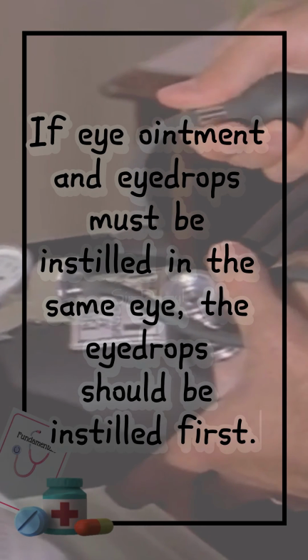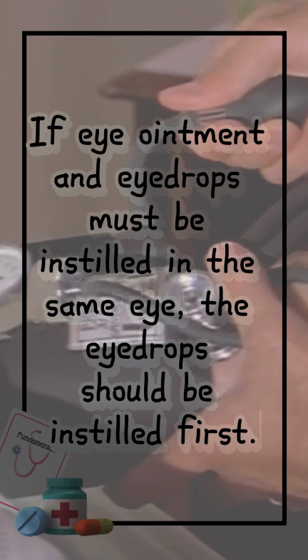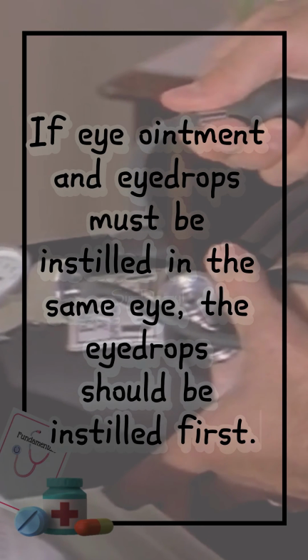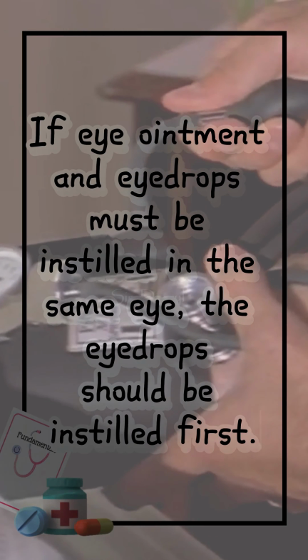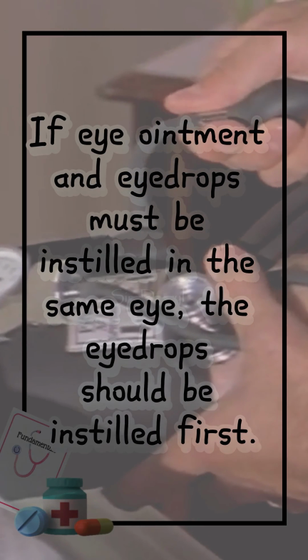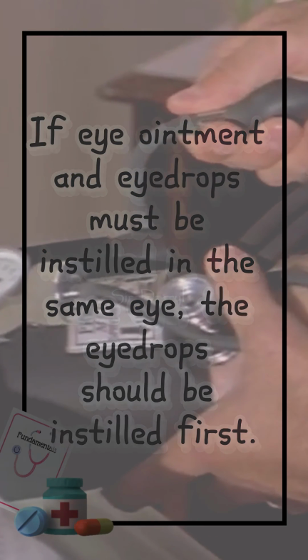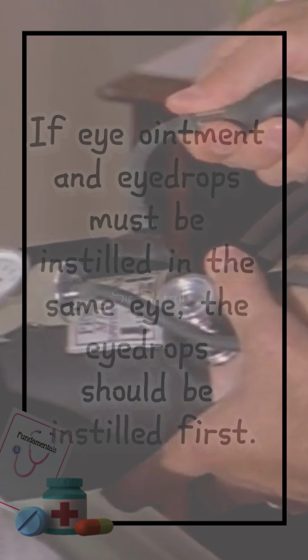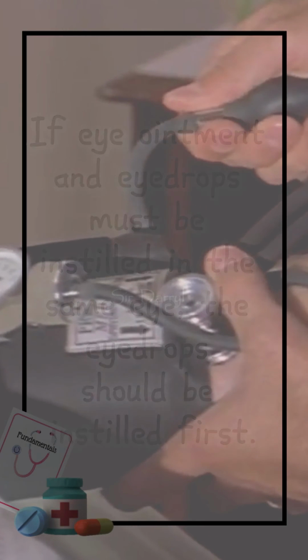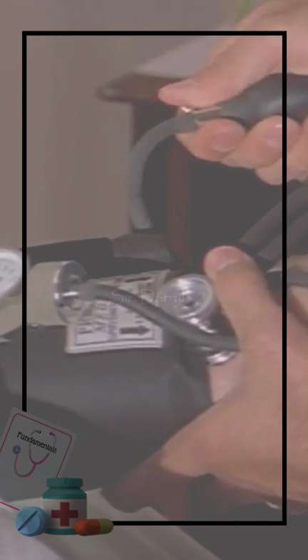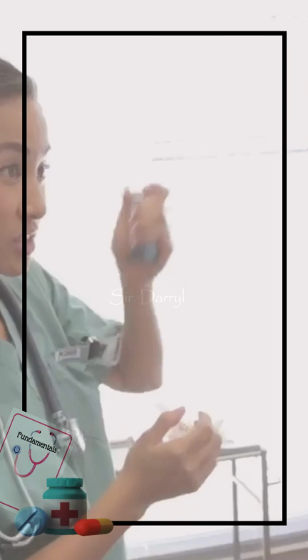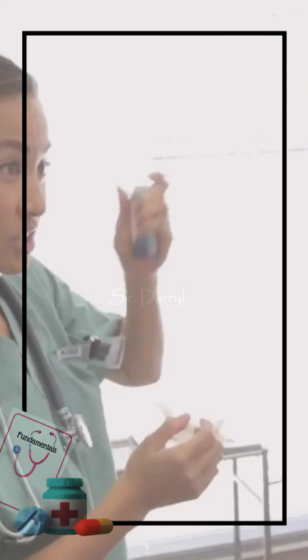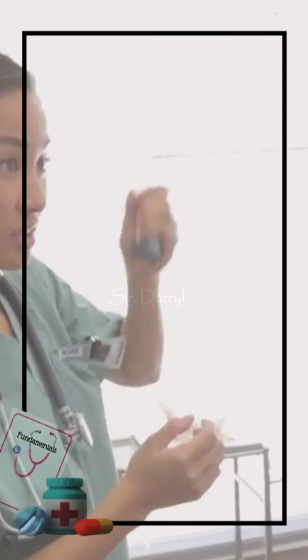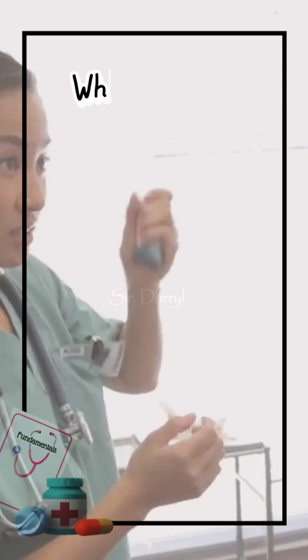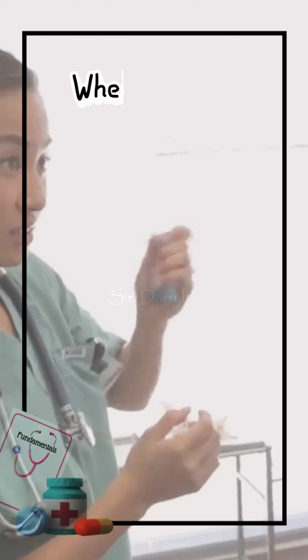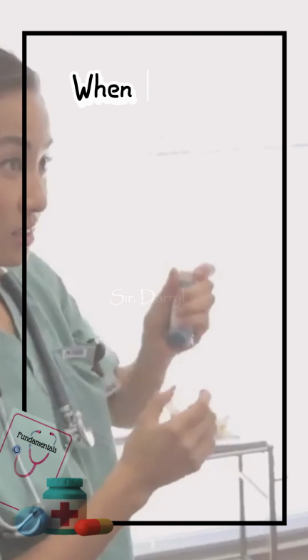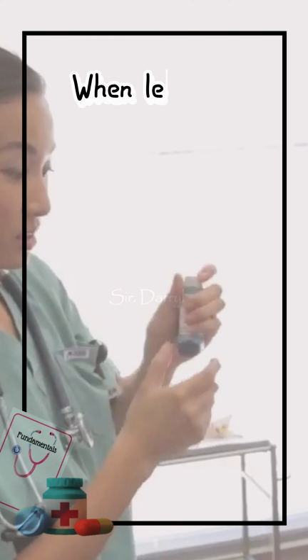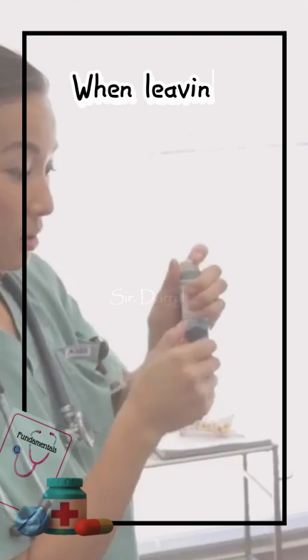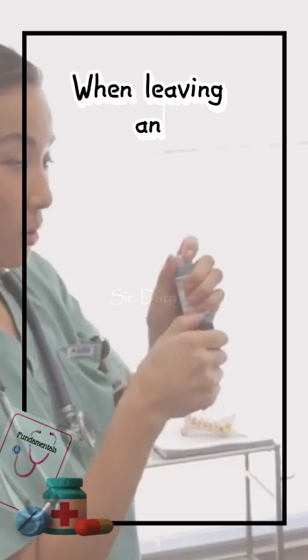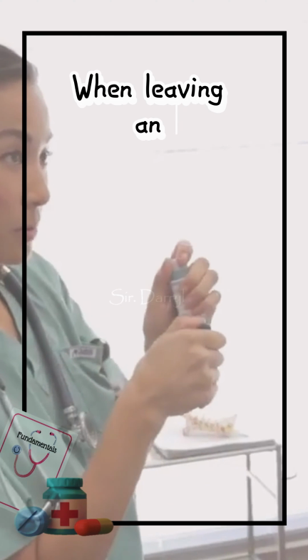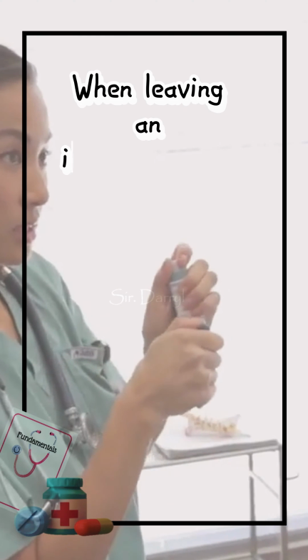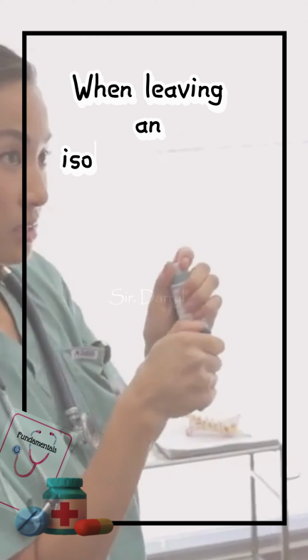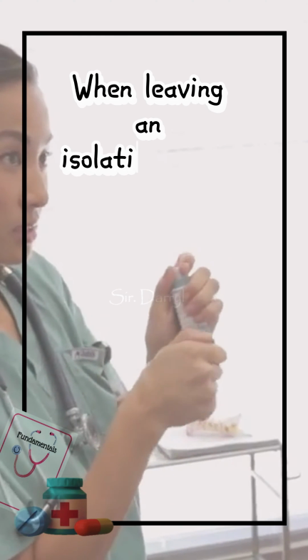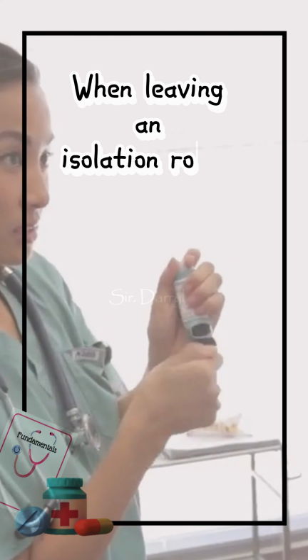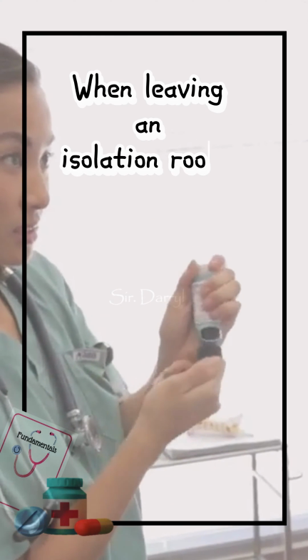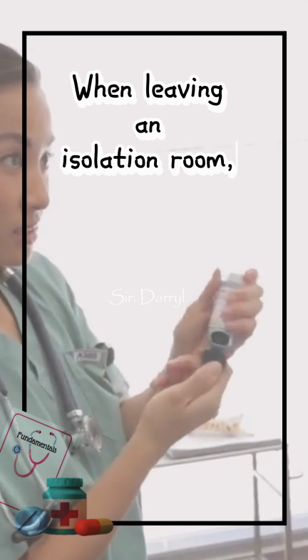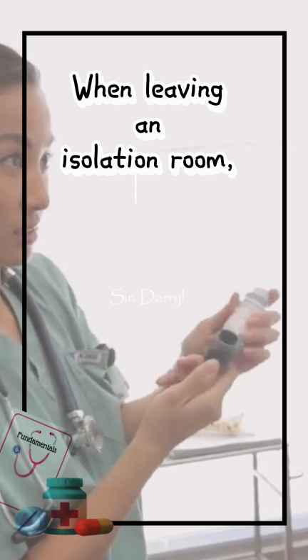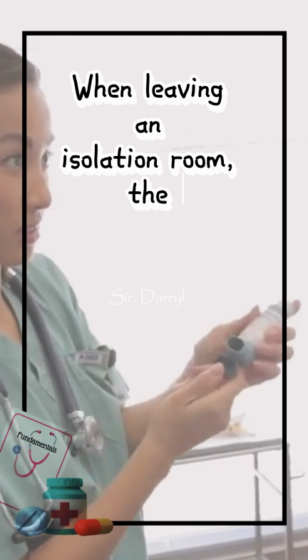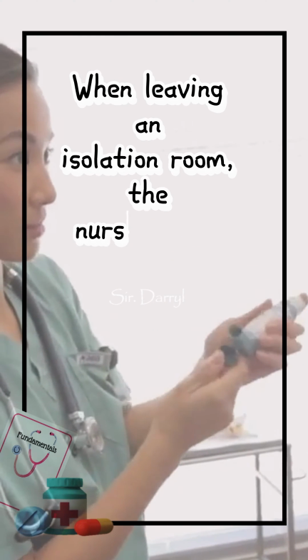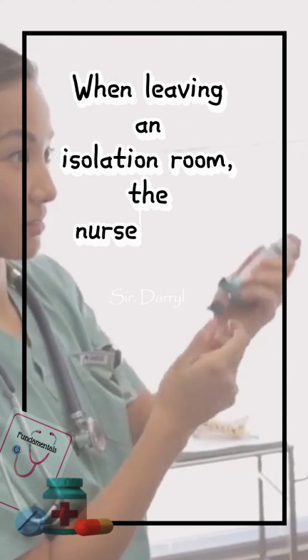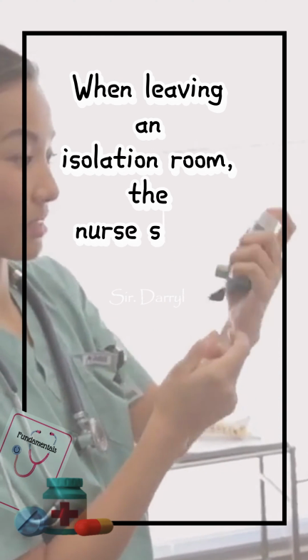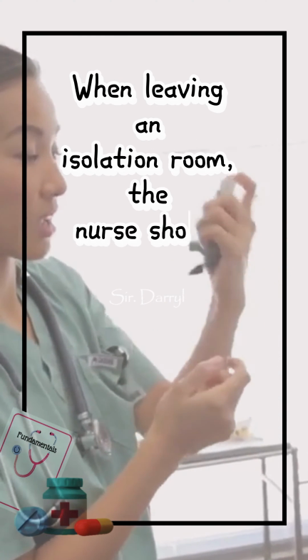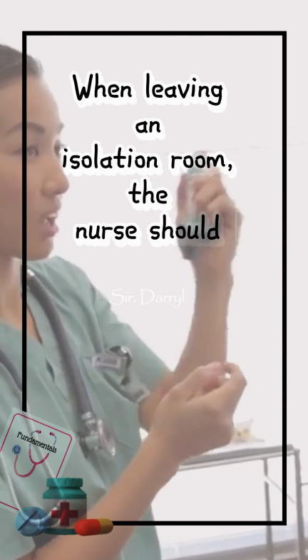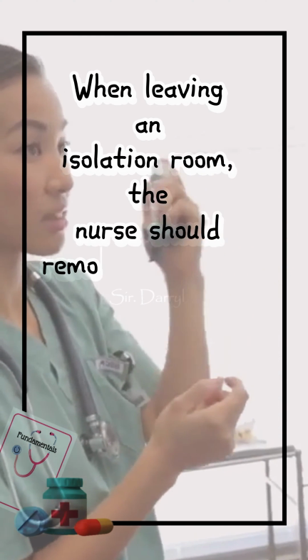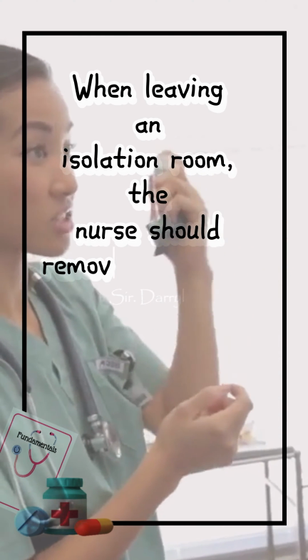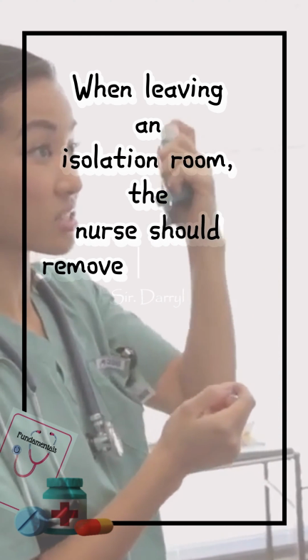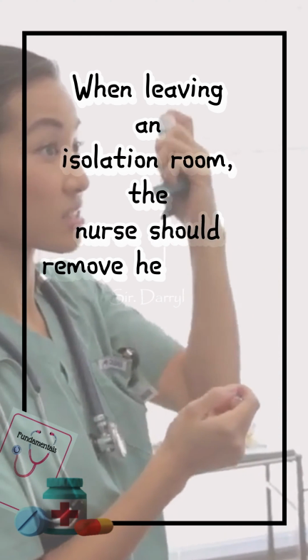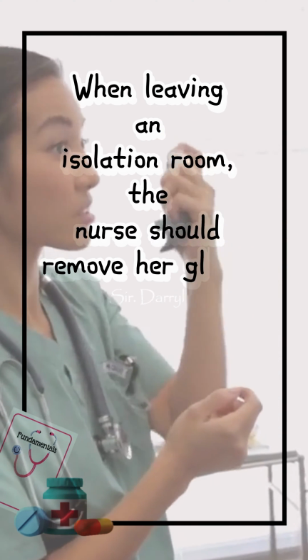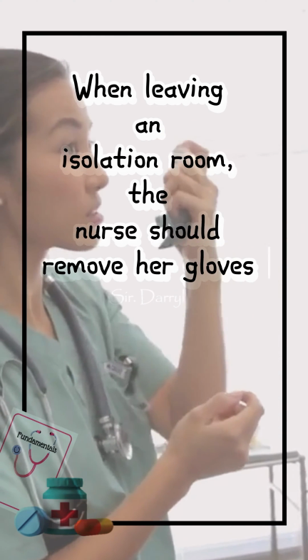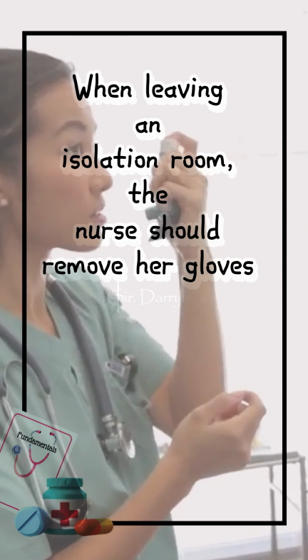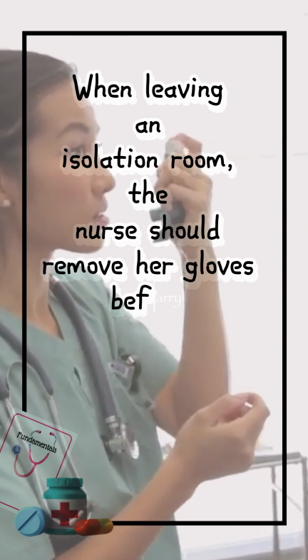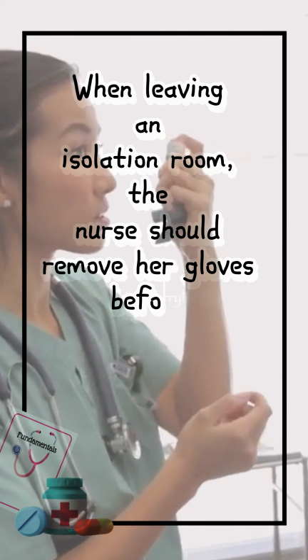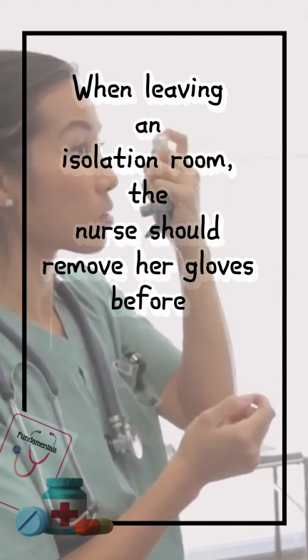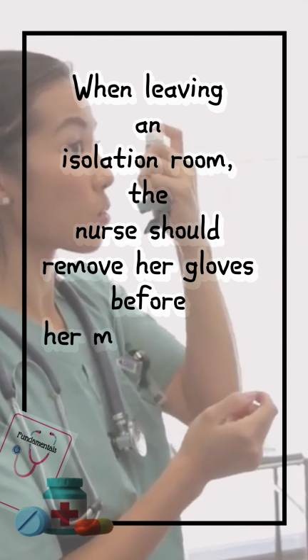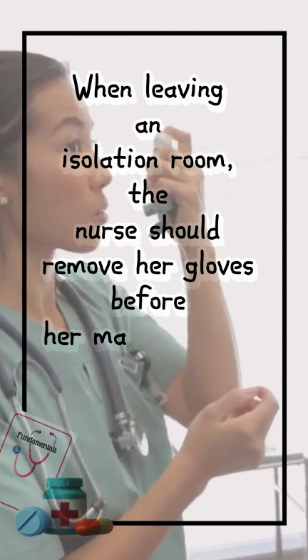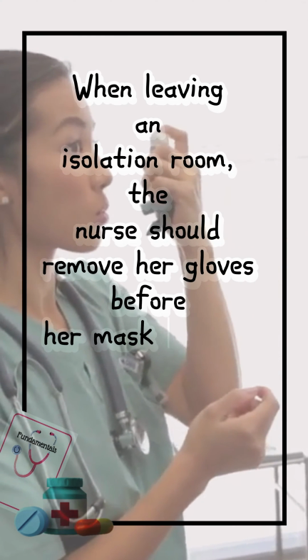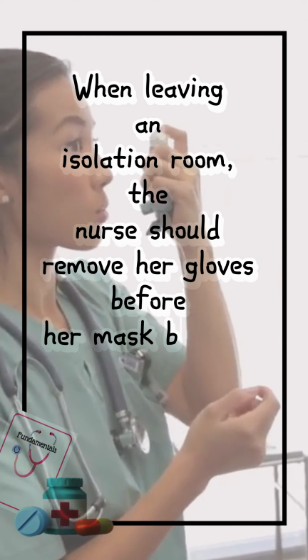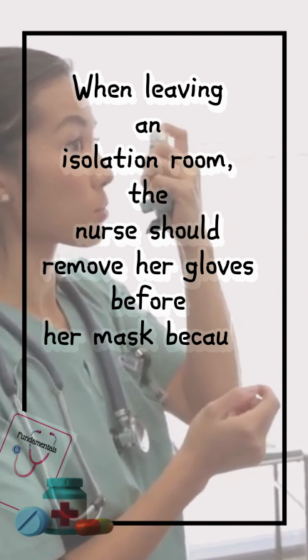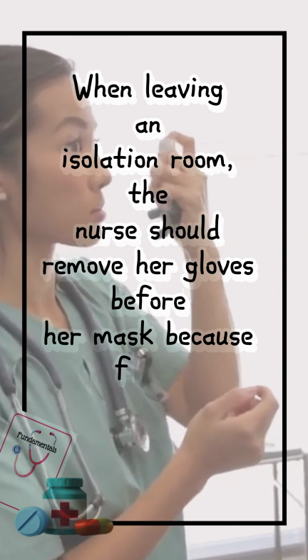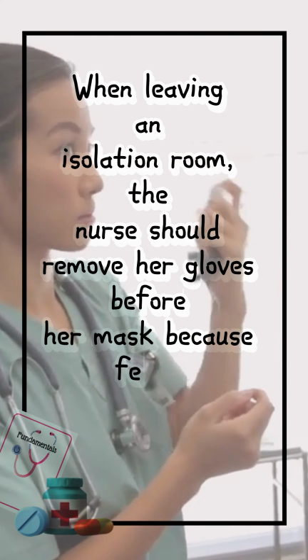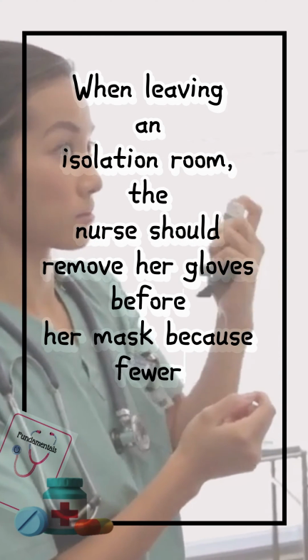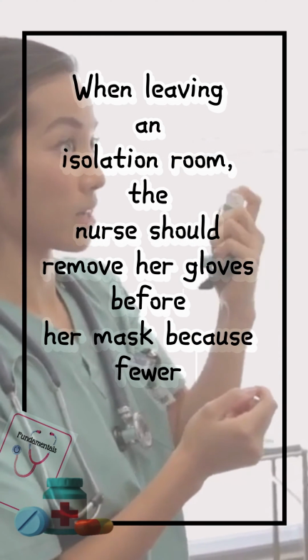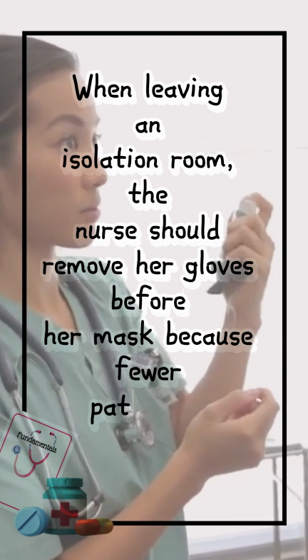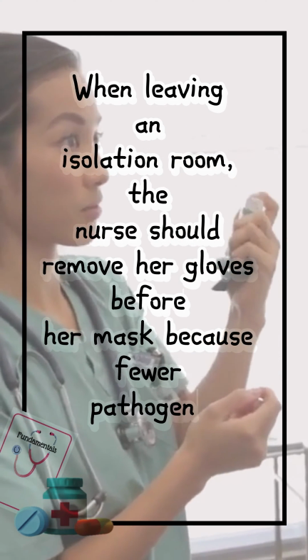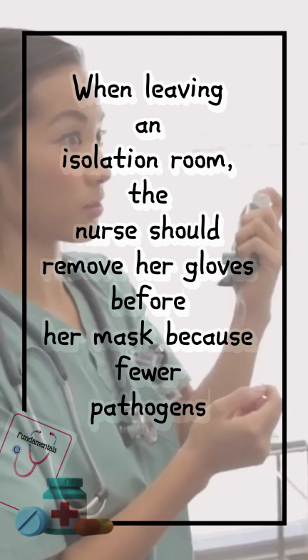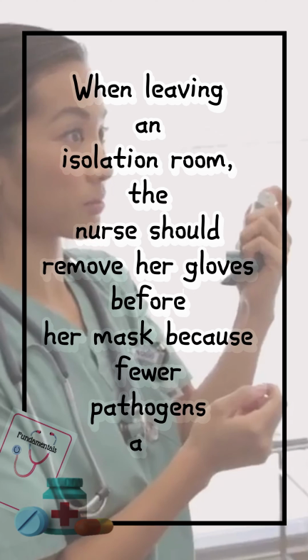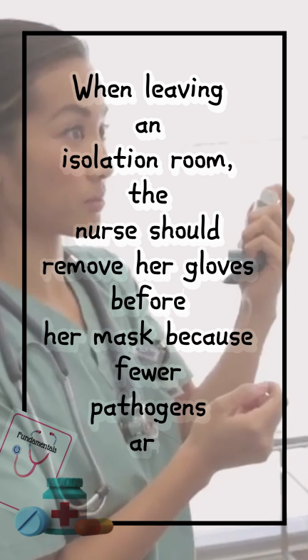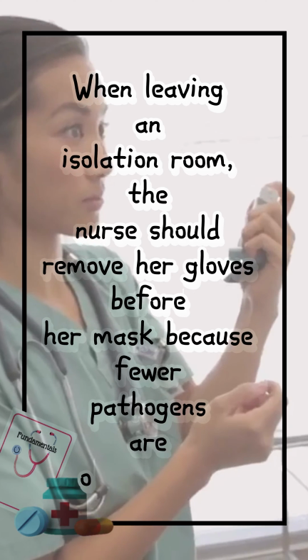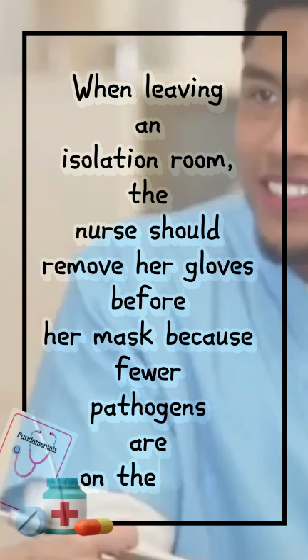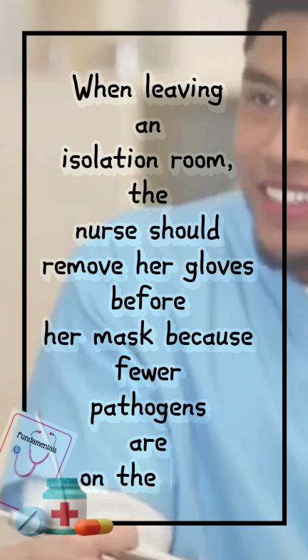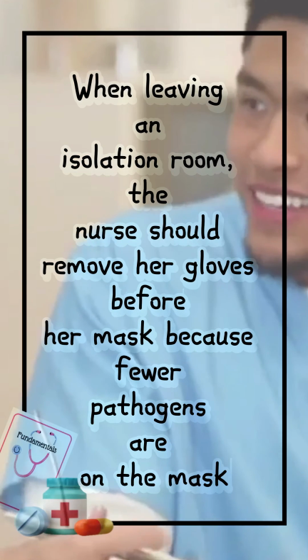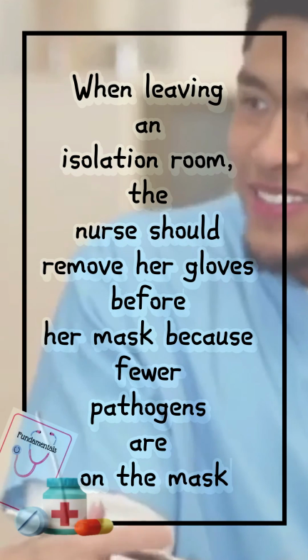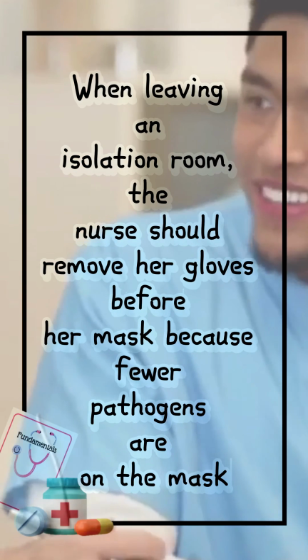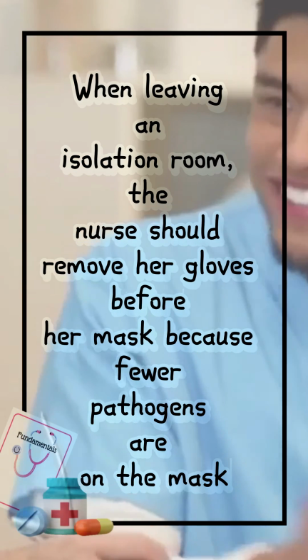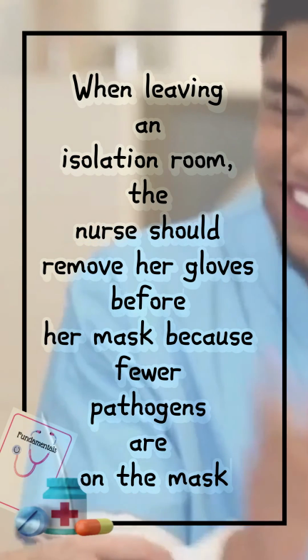When leaving an isolation room, the nurse should remove her gloves before her mask, because fewer pathogens are on the mask.